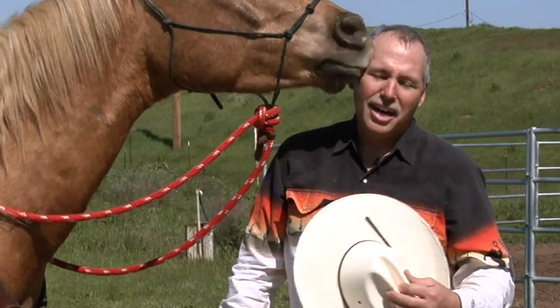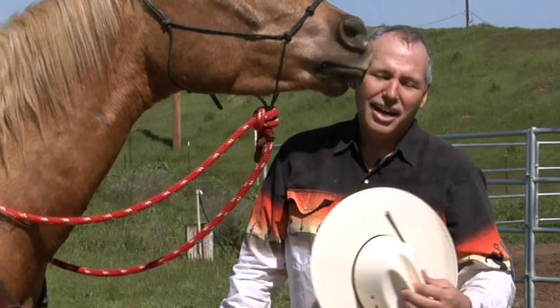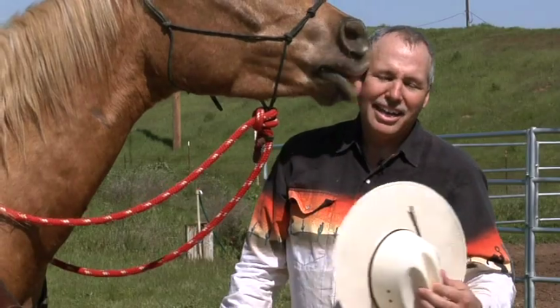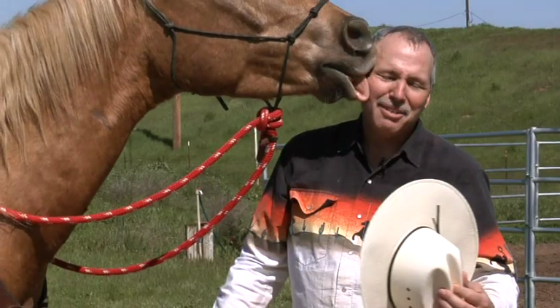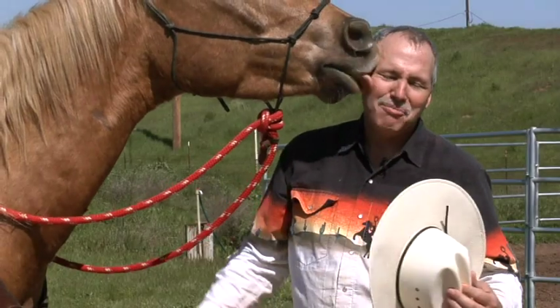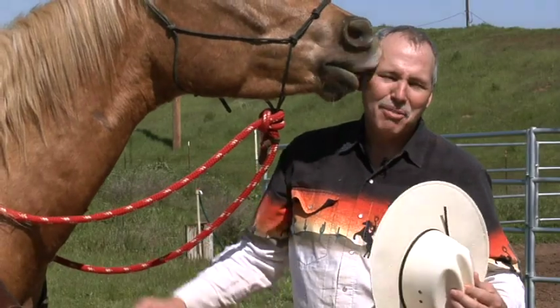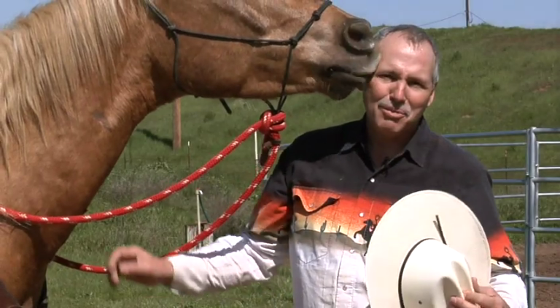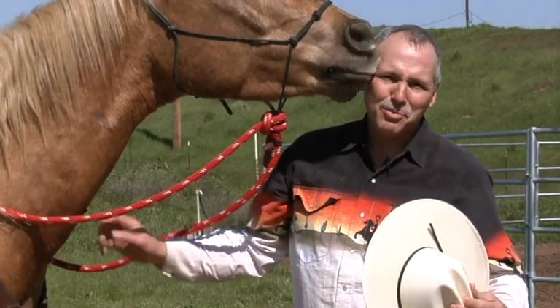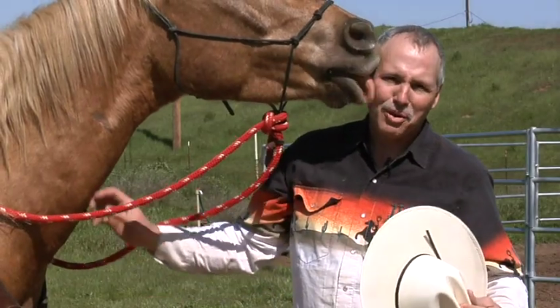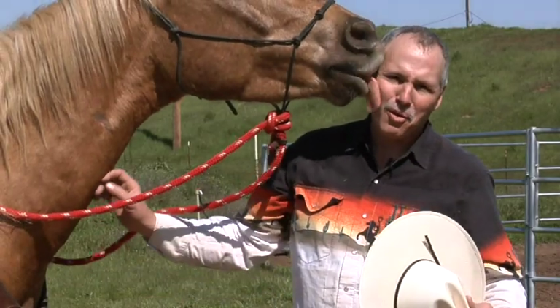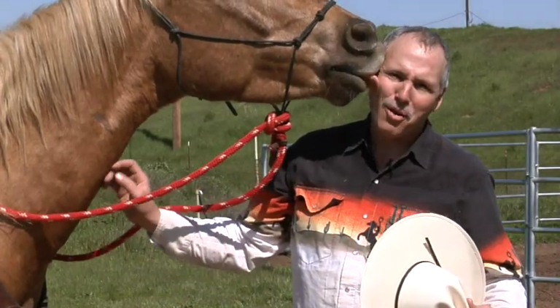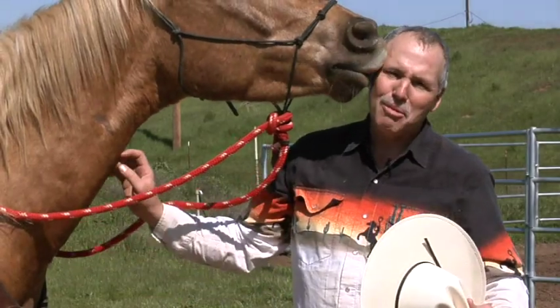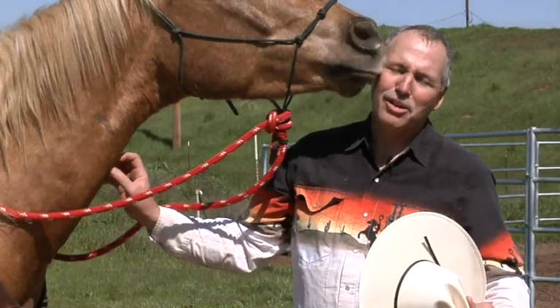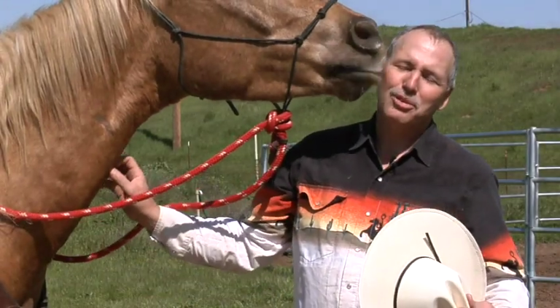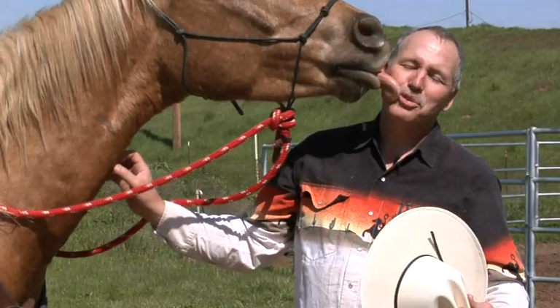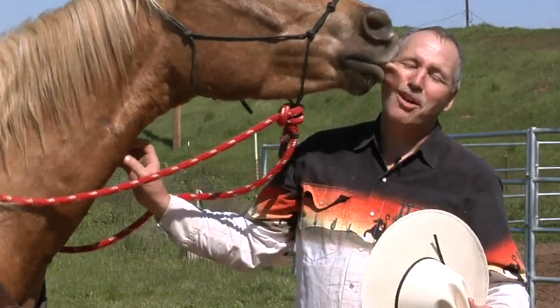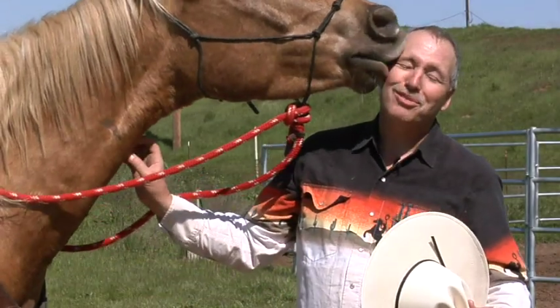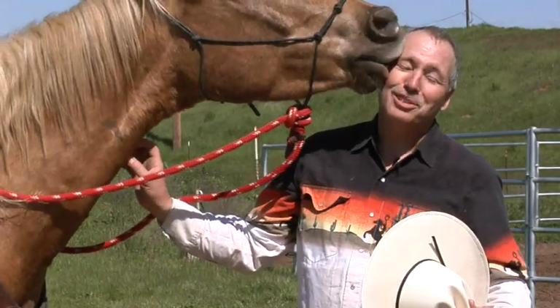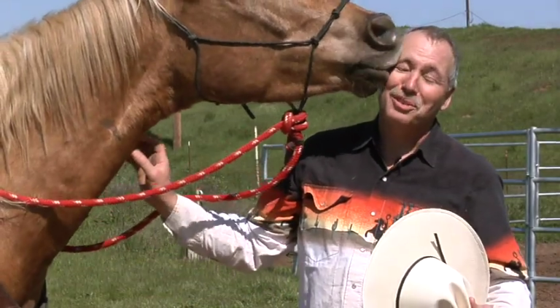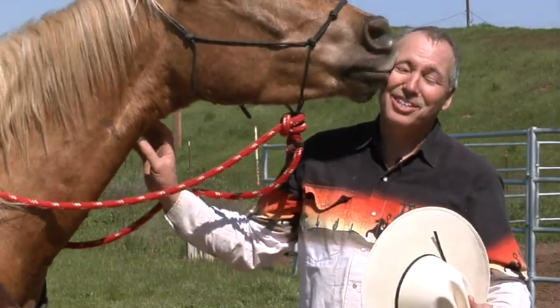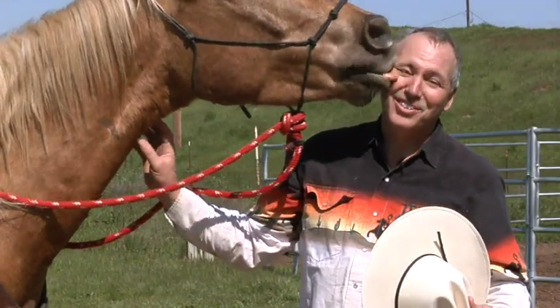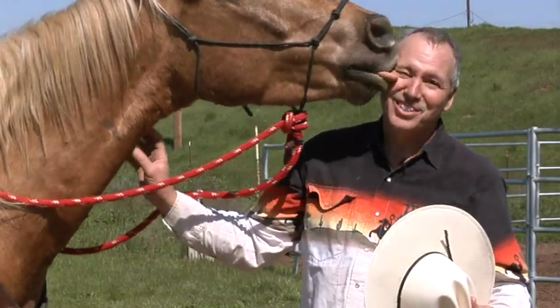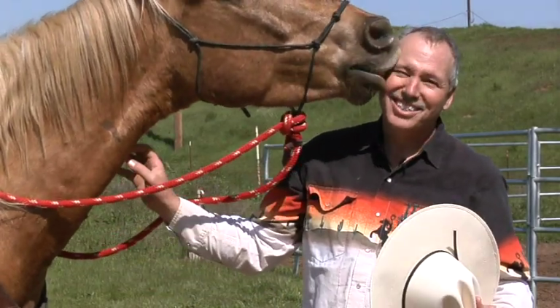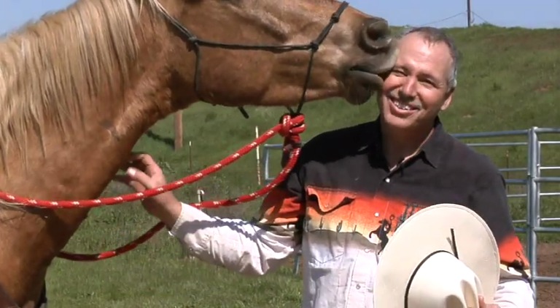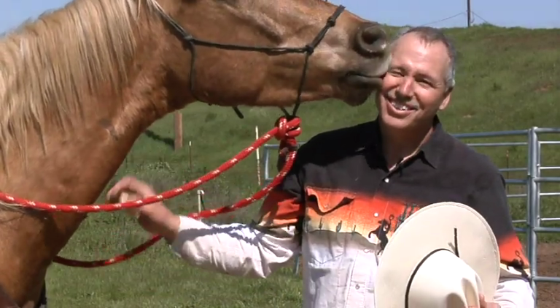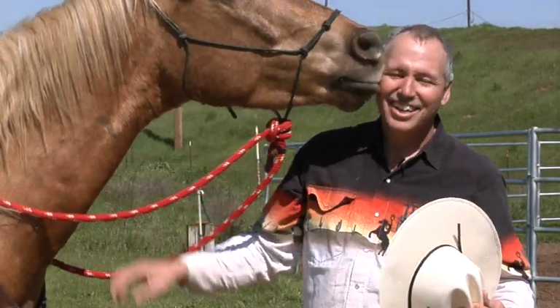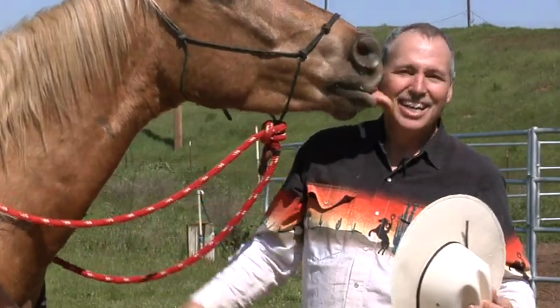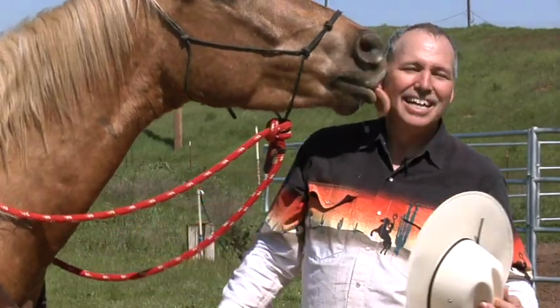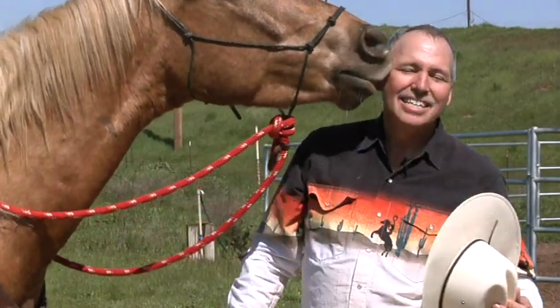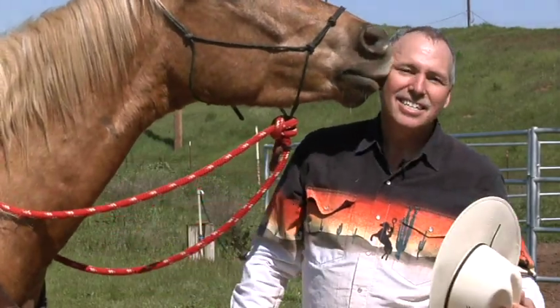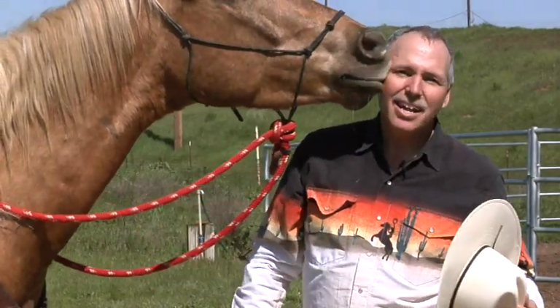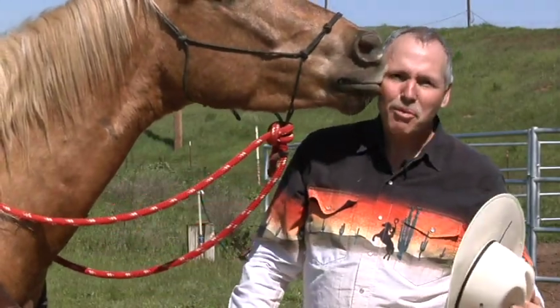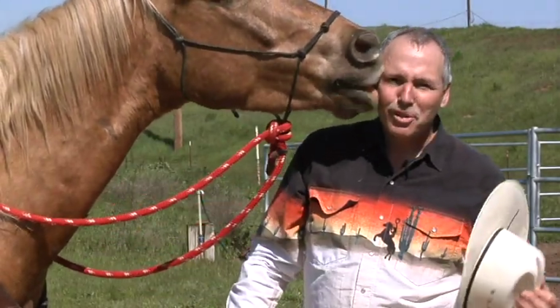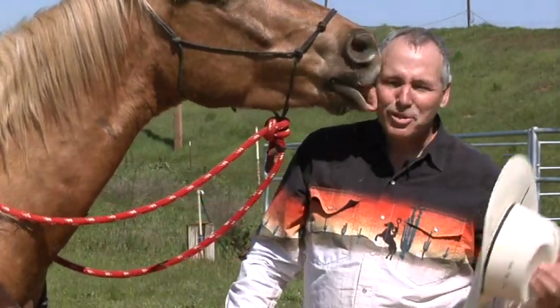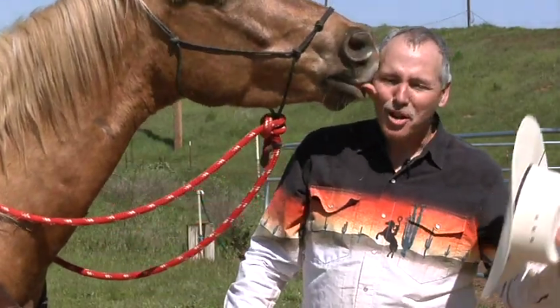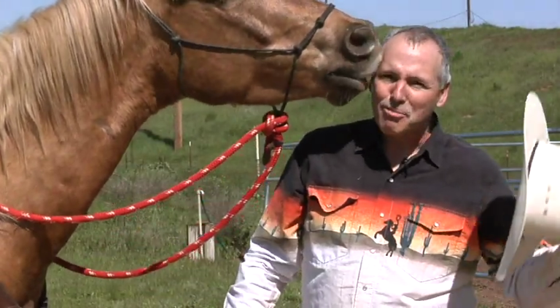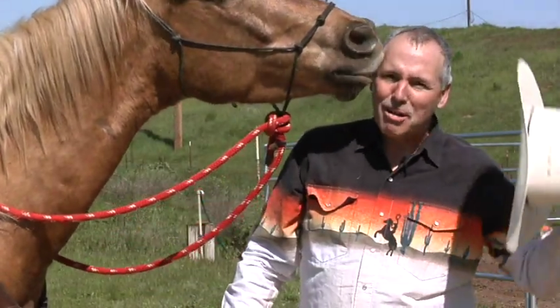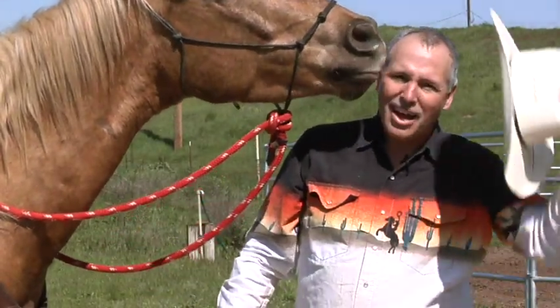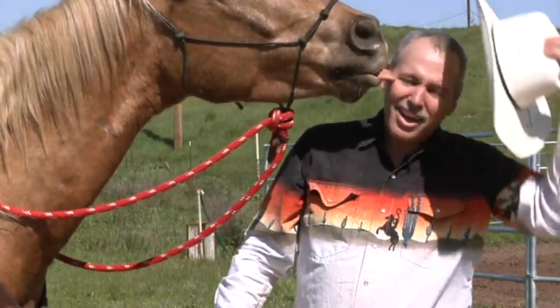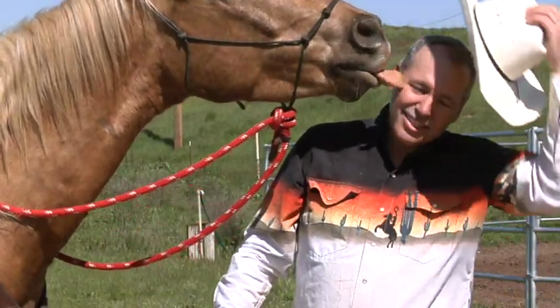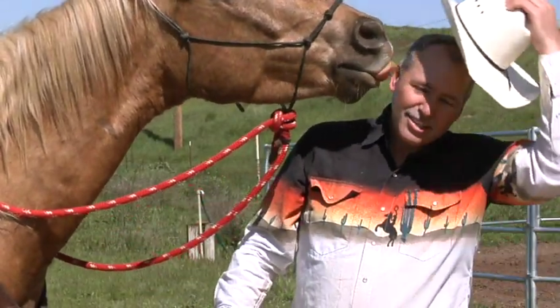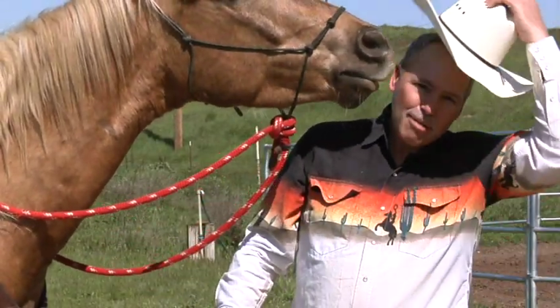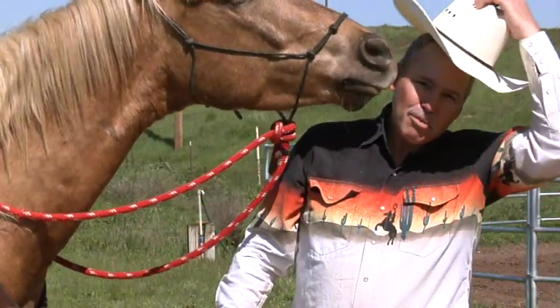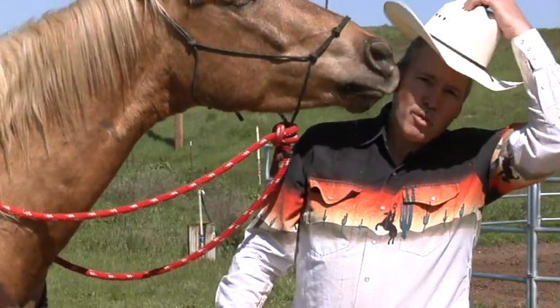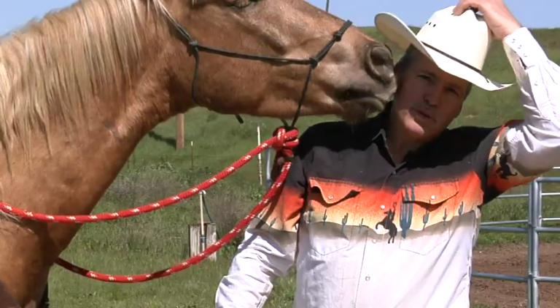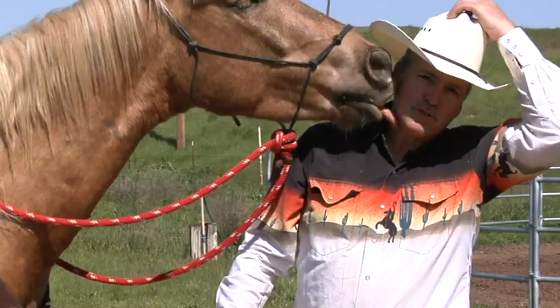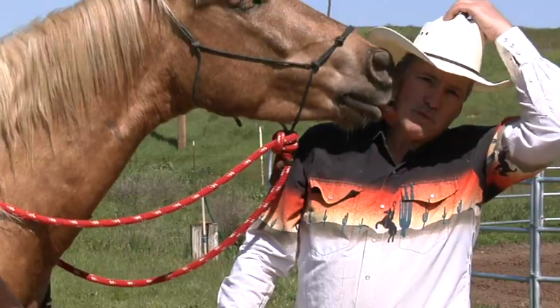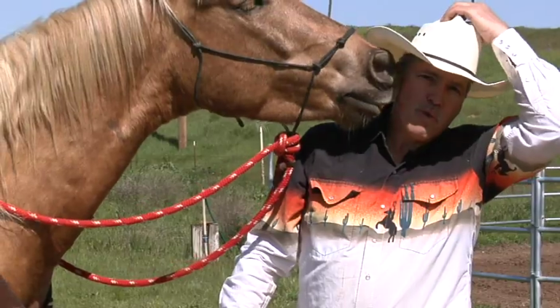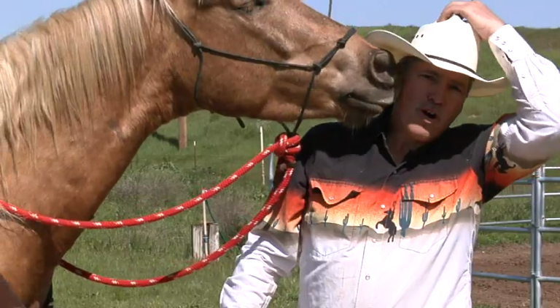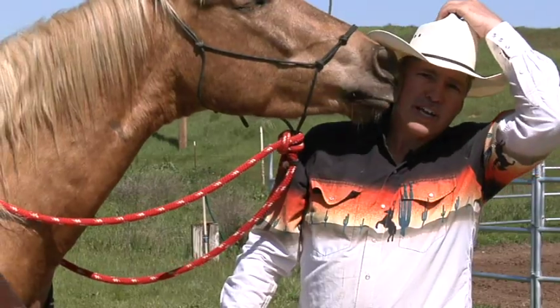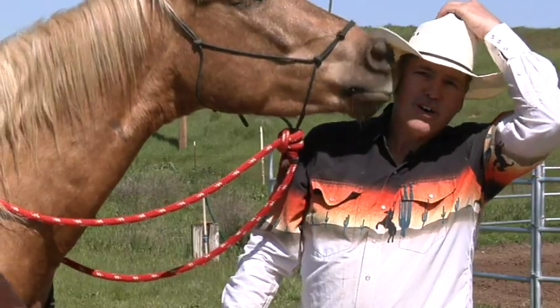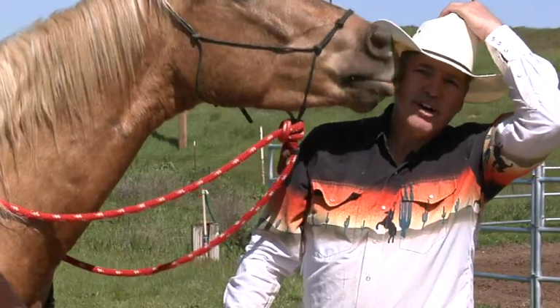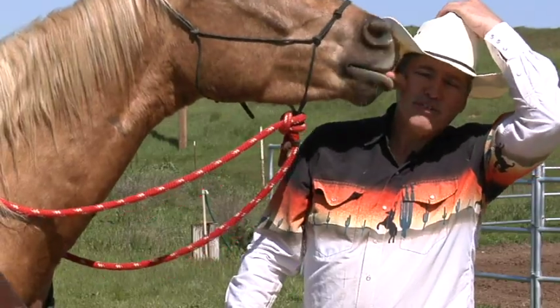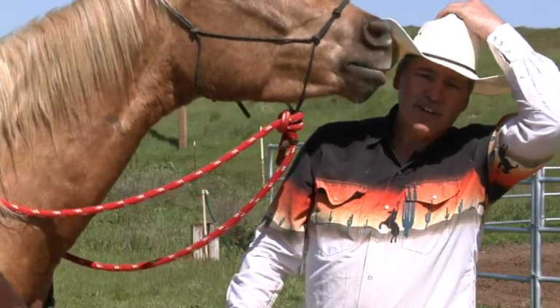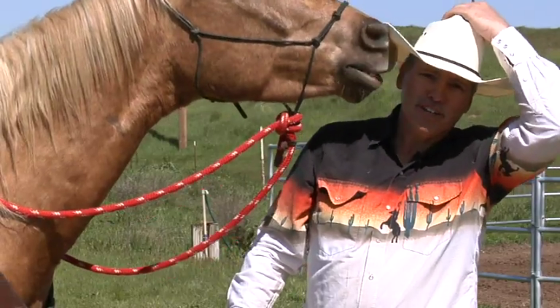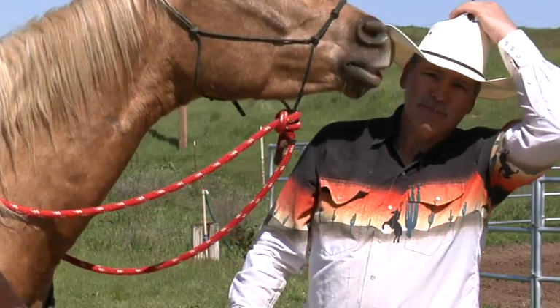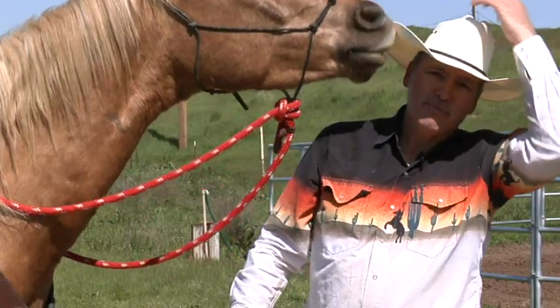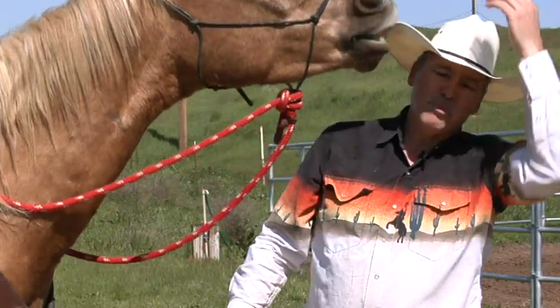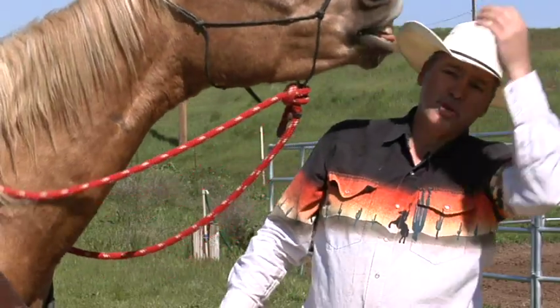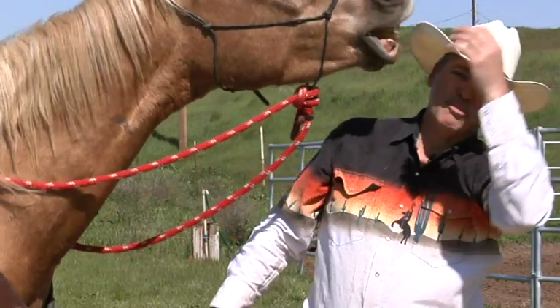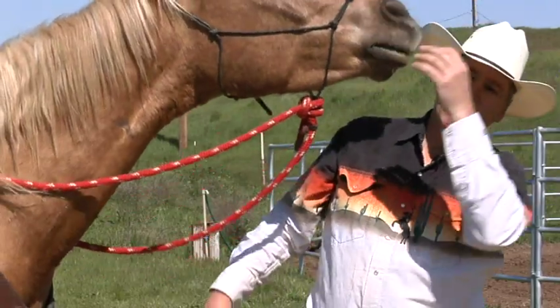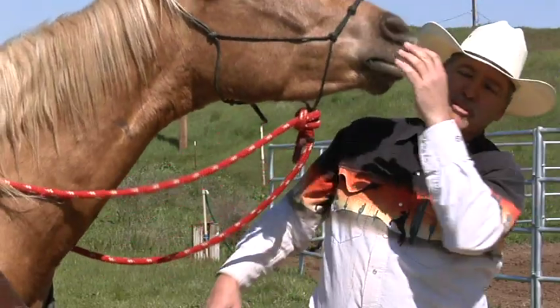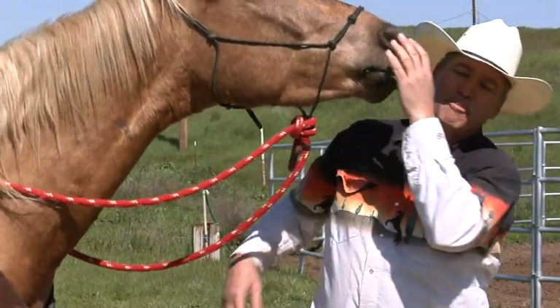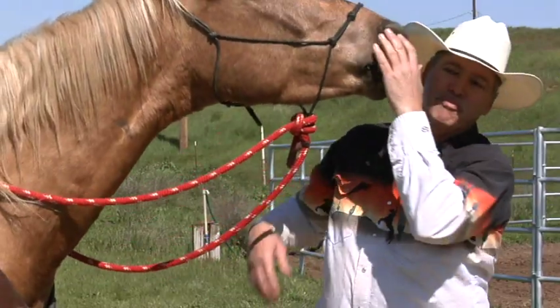Hi, my name is Rick Gore. I'm out here at the Travis Equestrian Center. Today we're going to talk about how to stop a horse from walking off on you when you're mounting him.